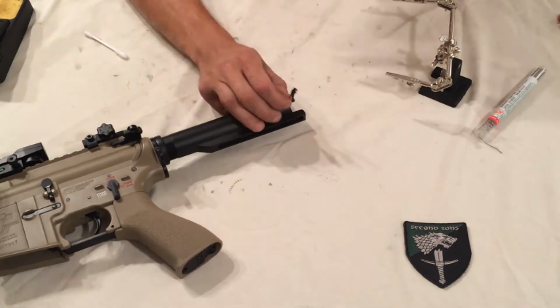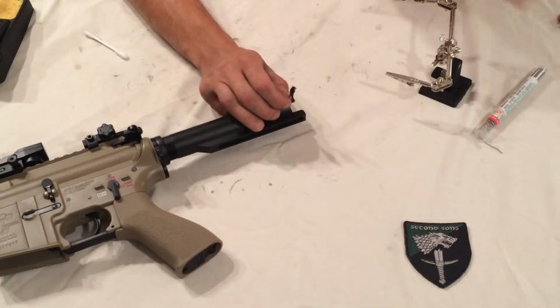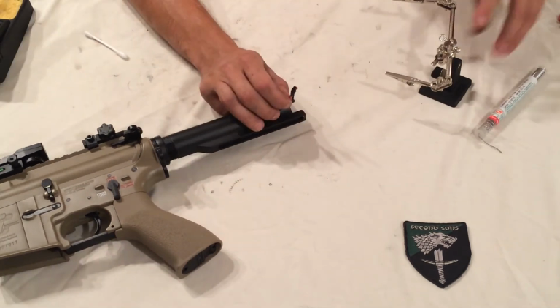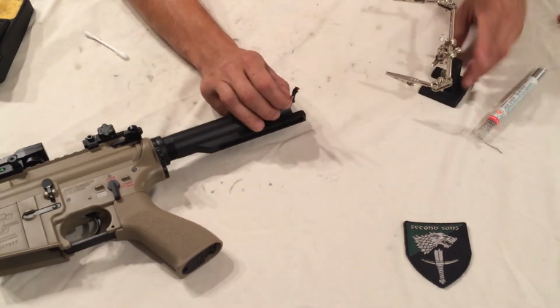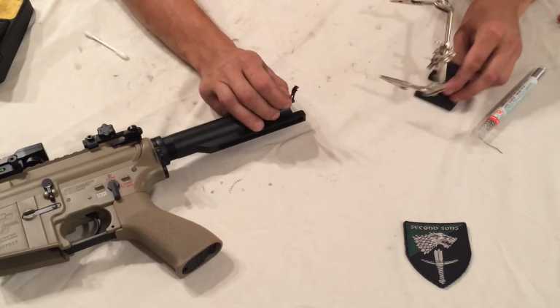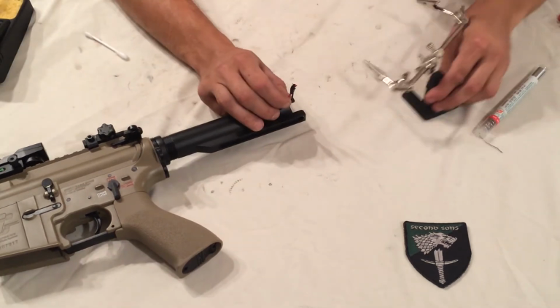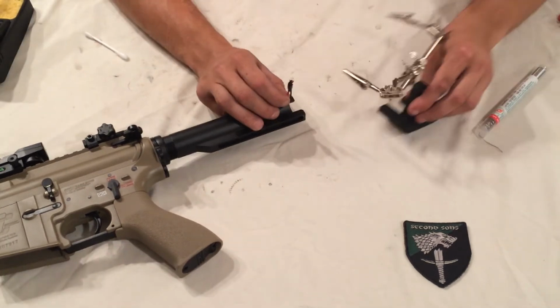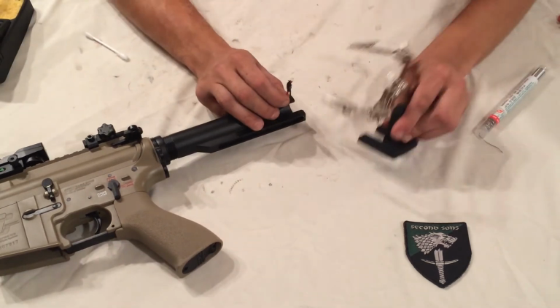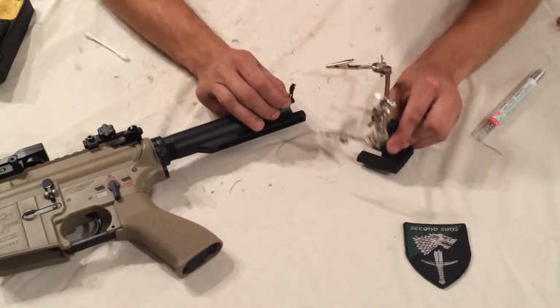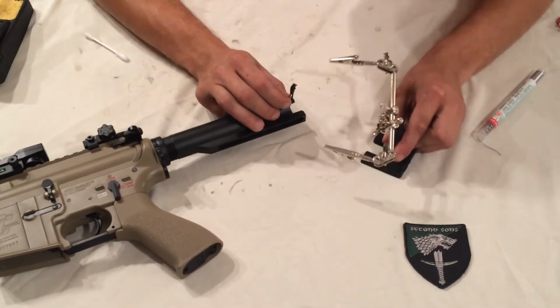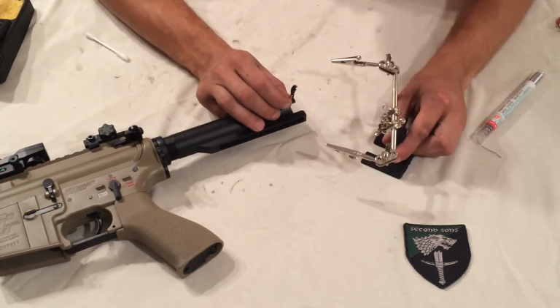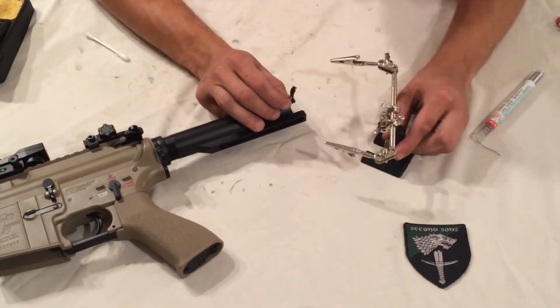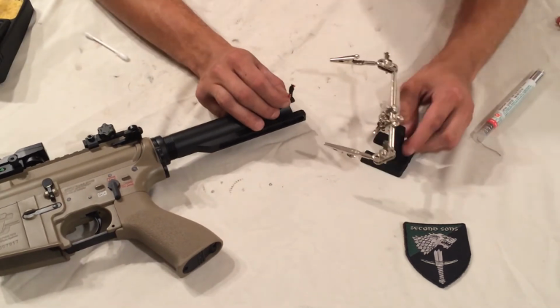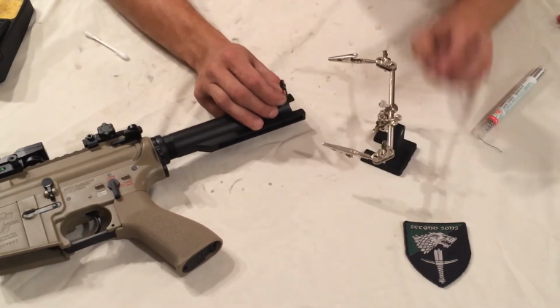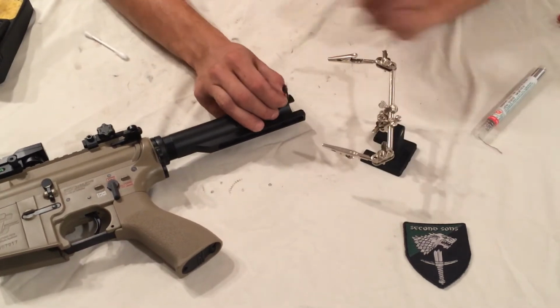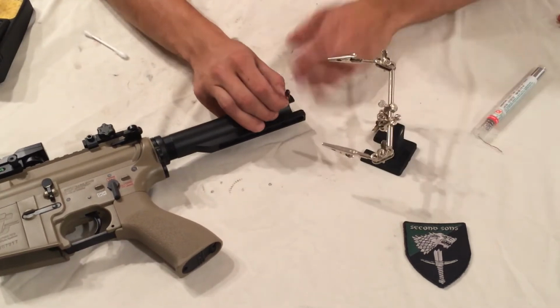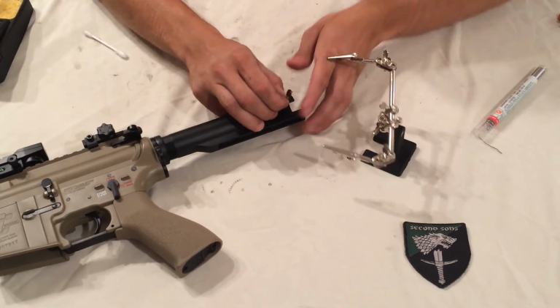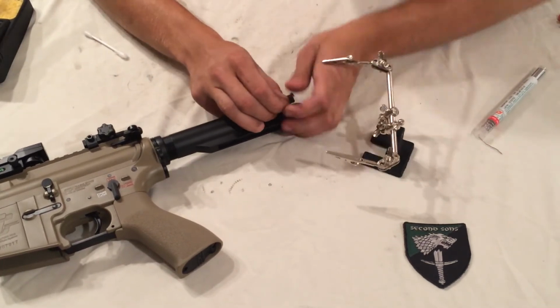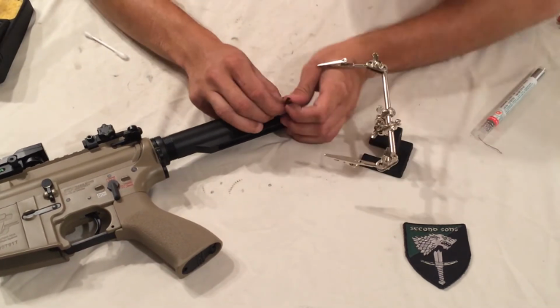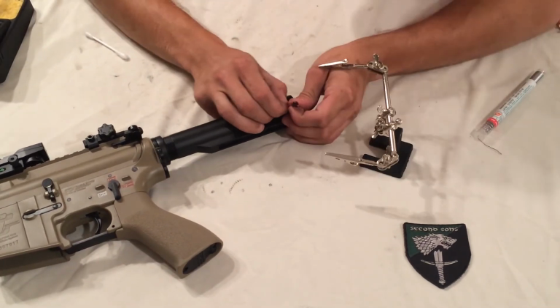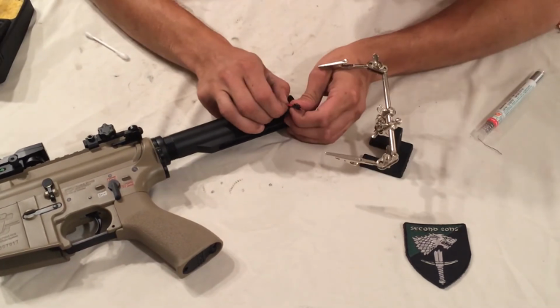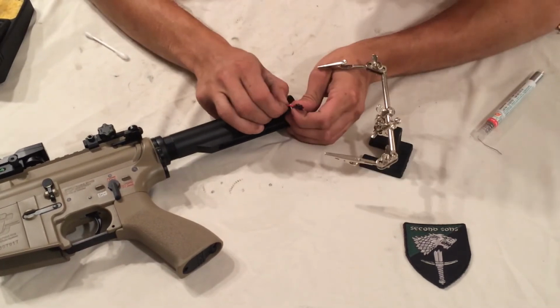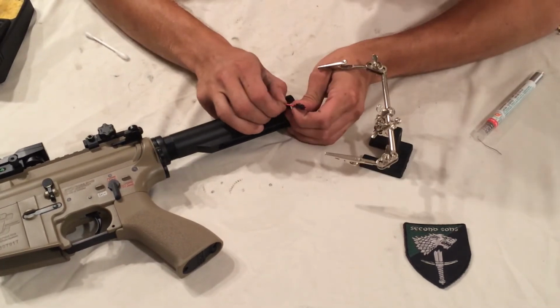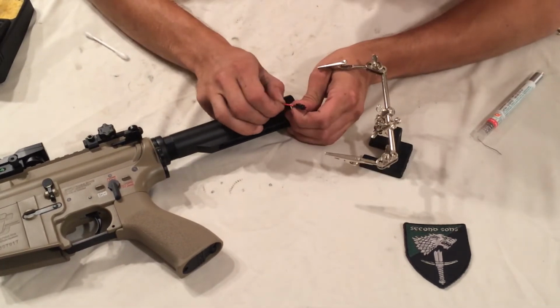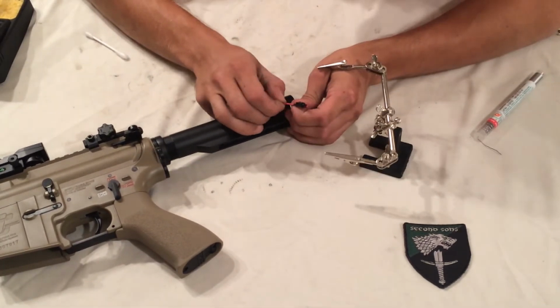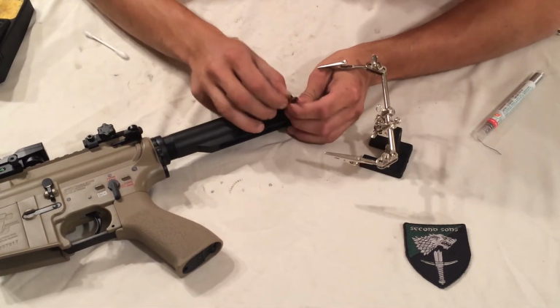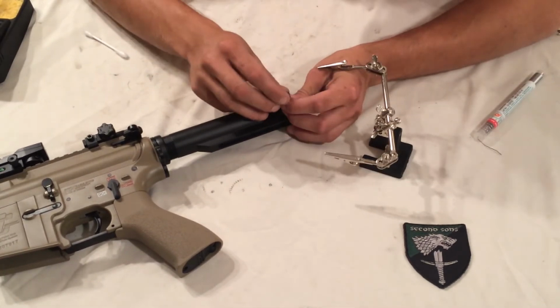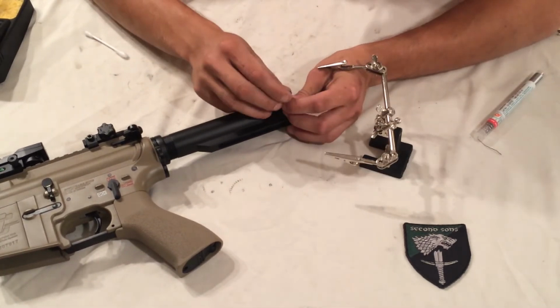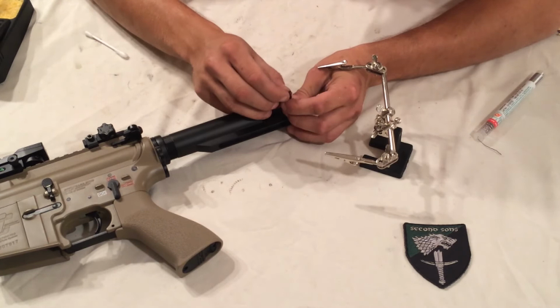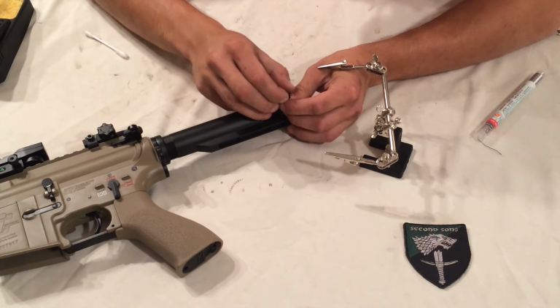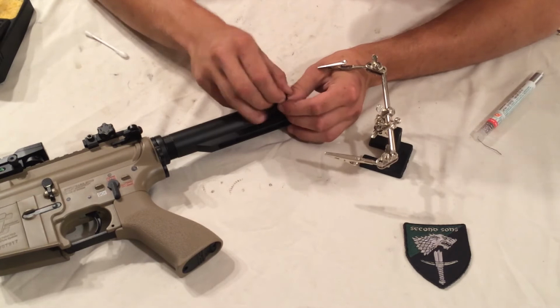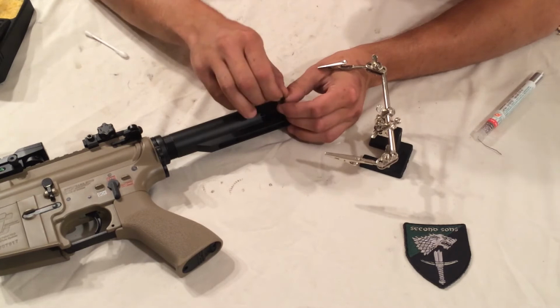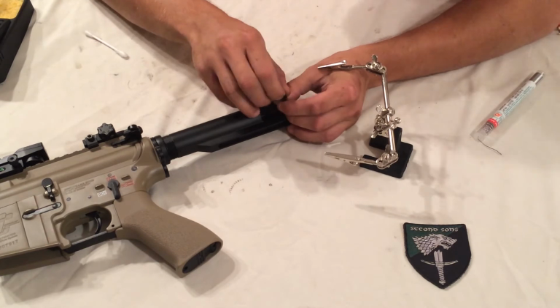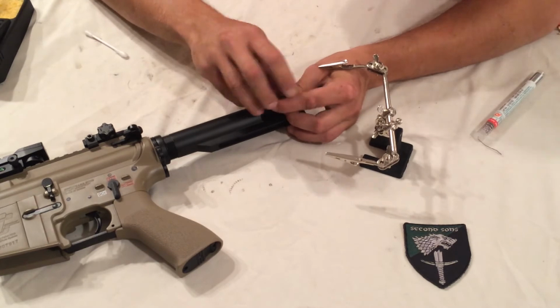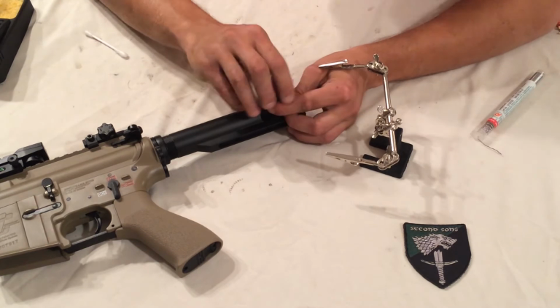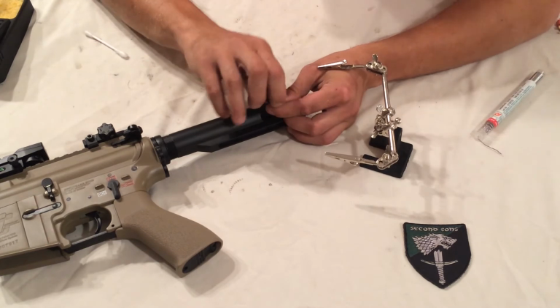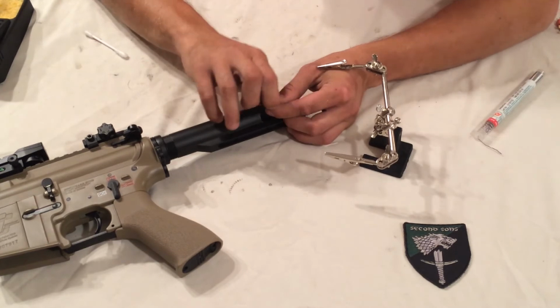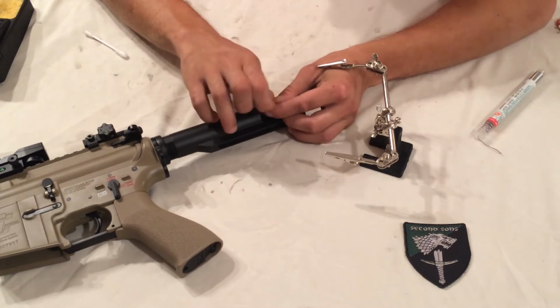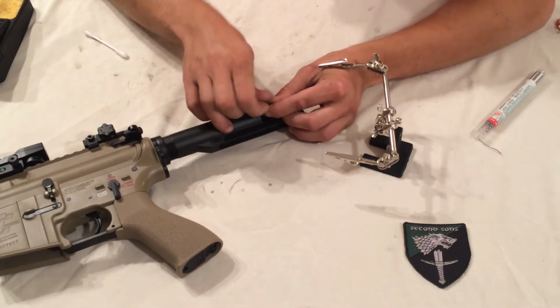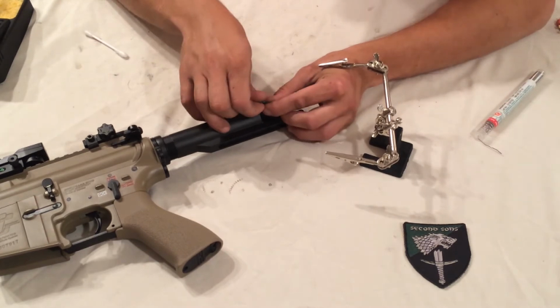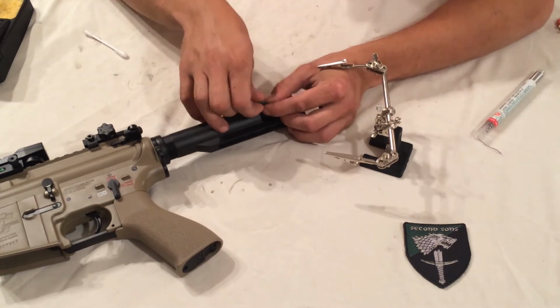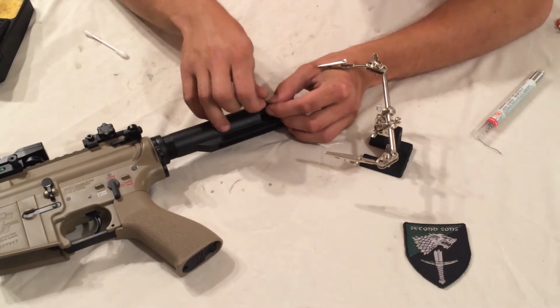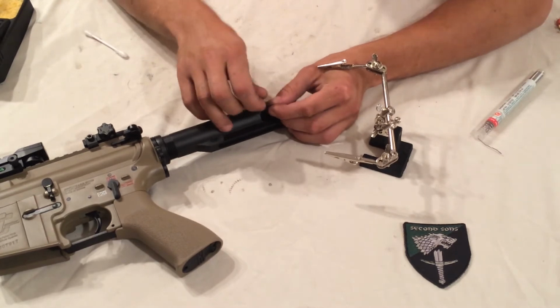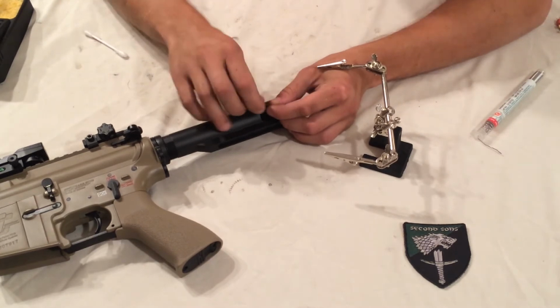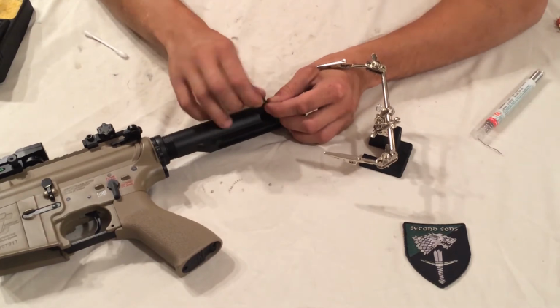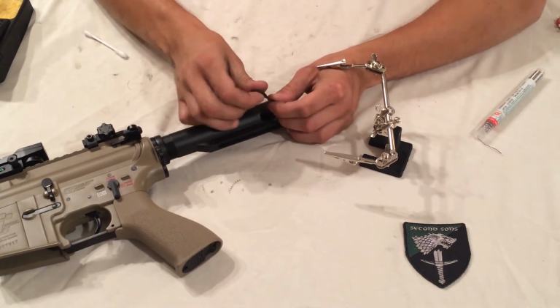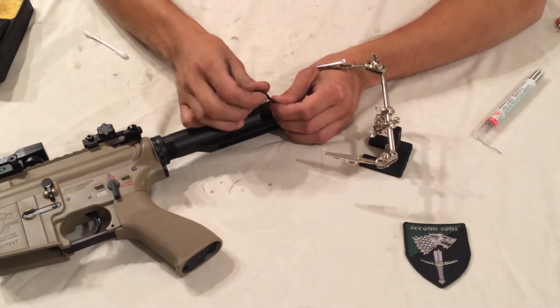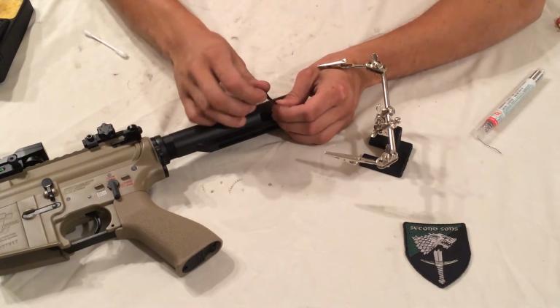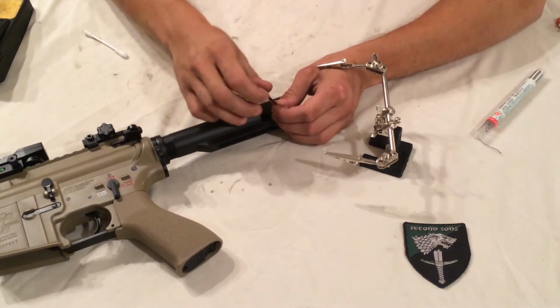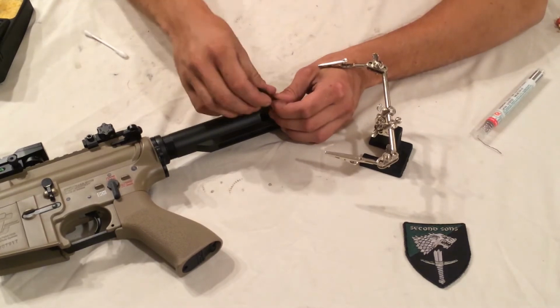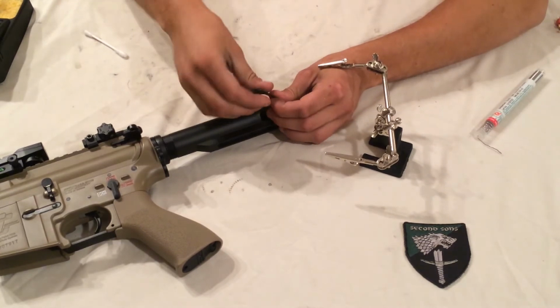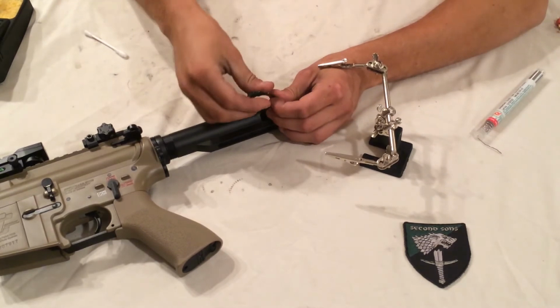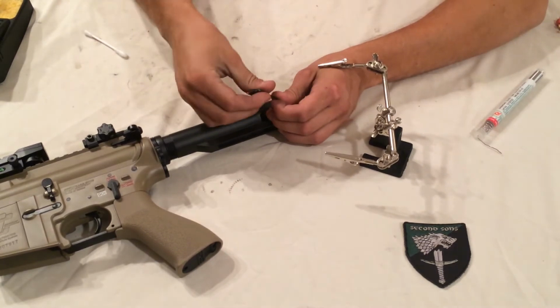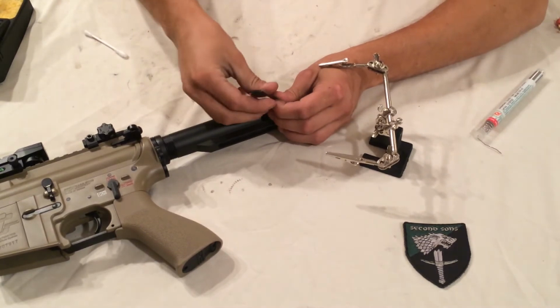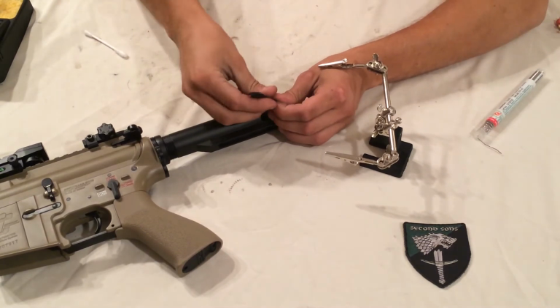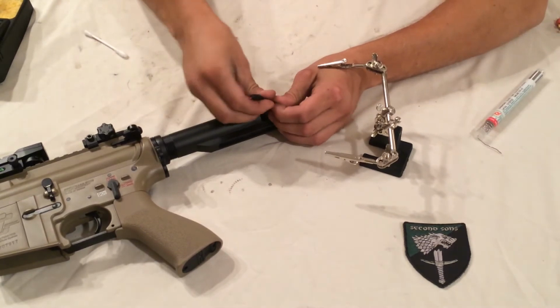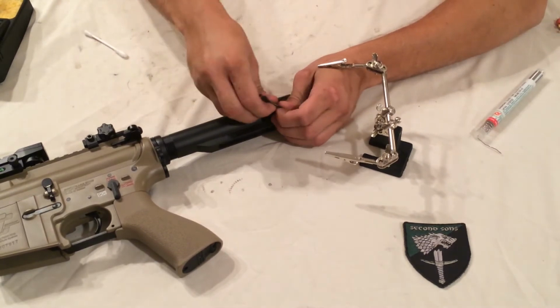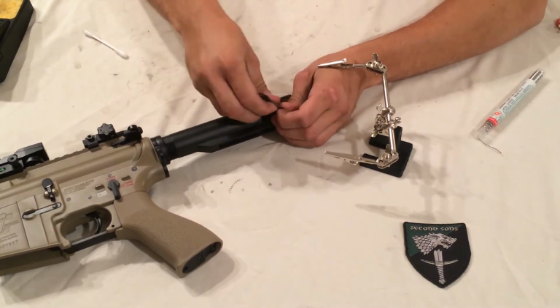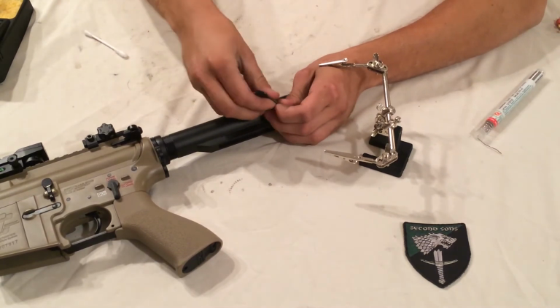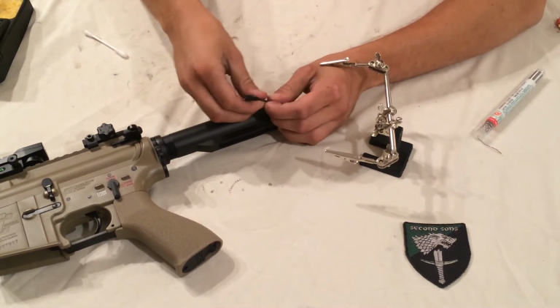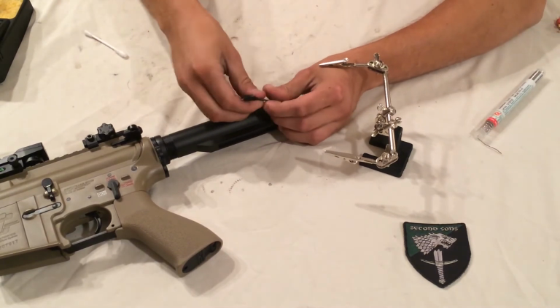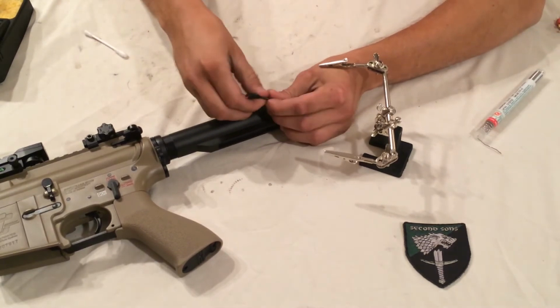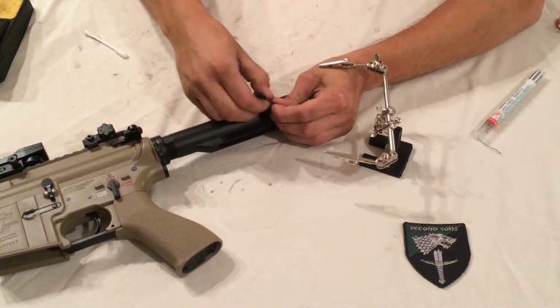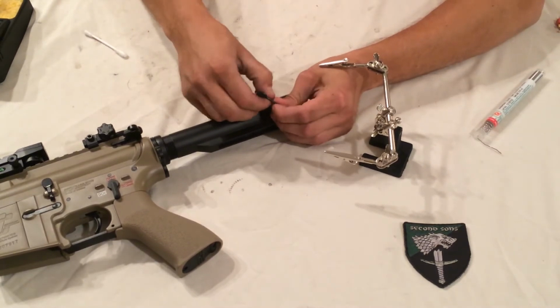Today I'm going to give you a little walkthrough on changing over one of our teammate's guns from Tamiya to Dean's connectors.